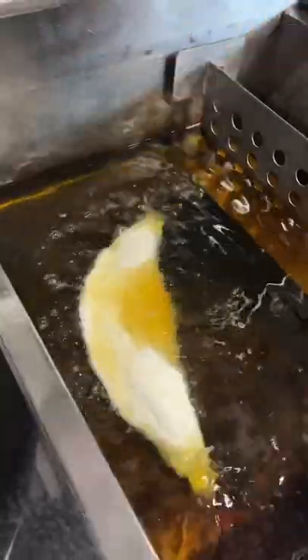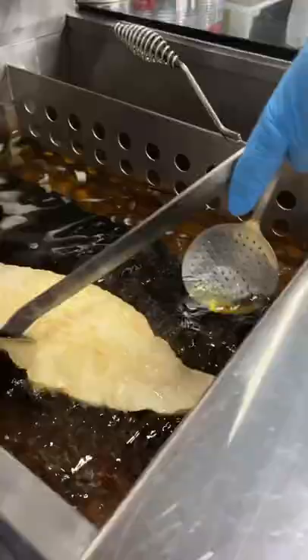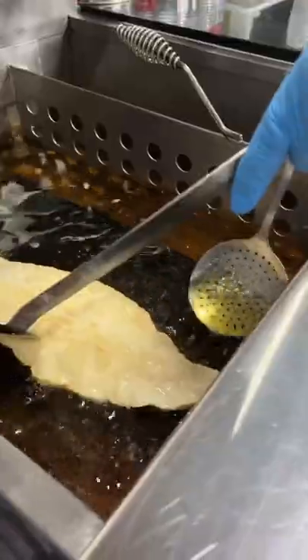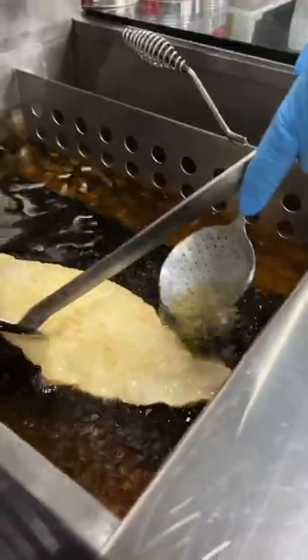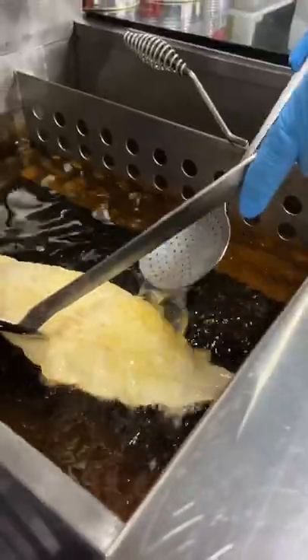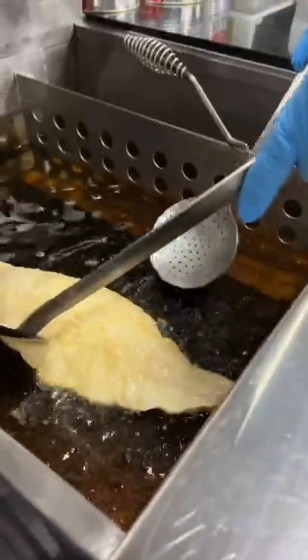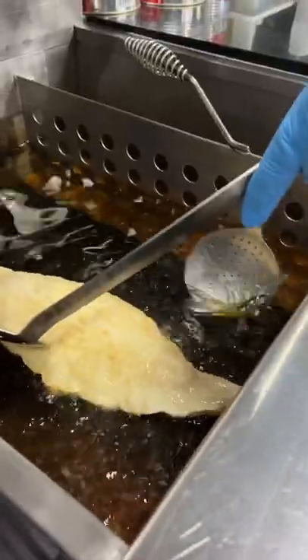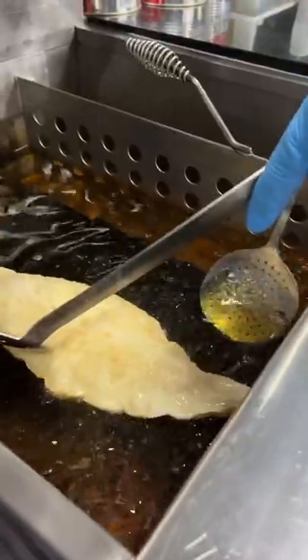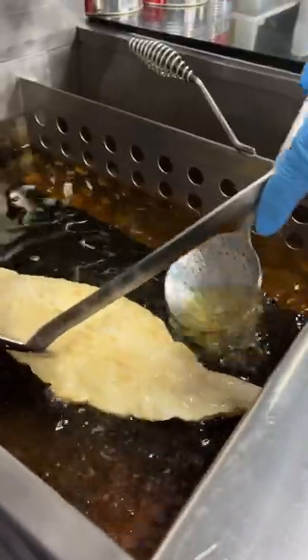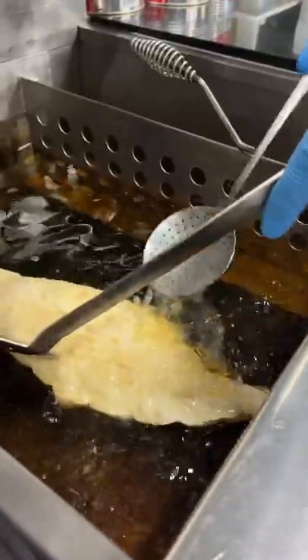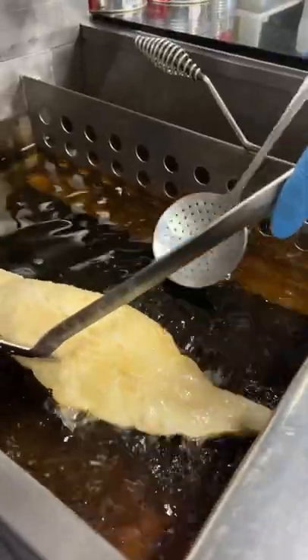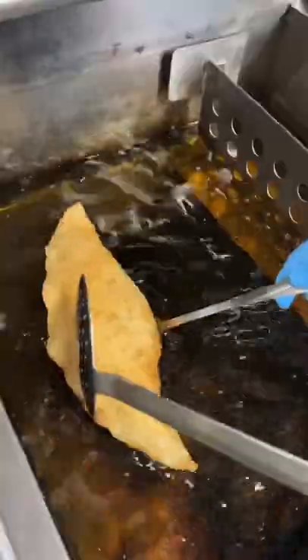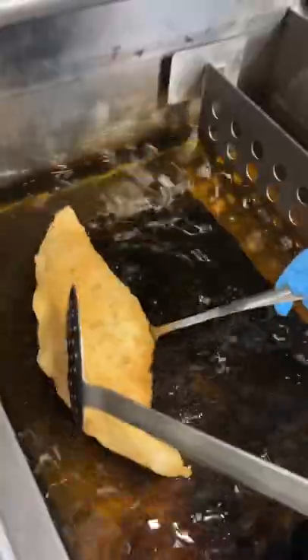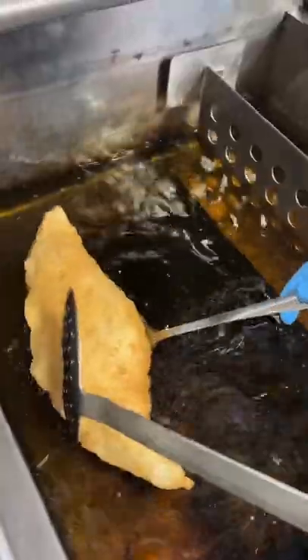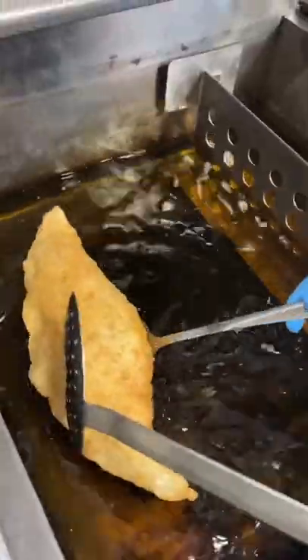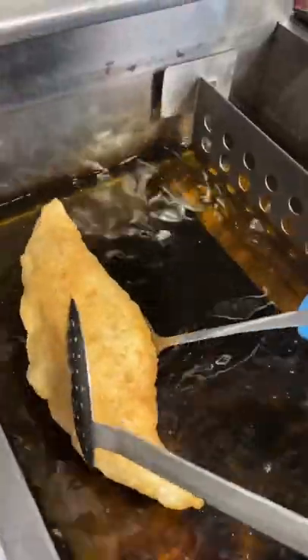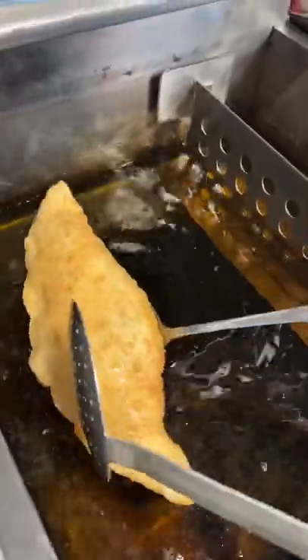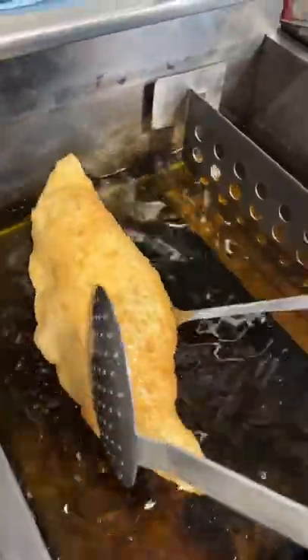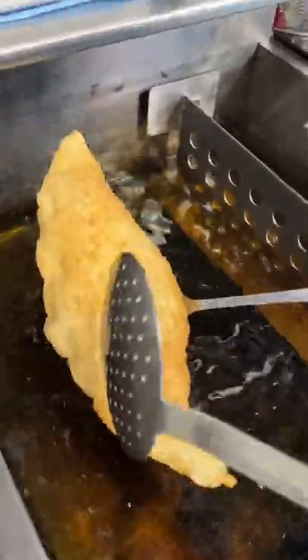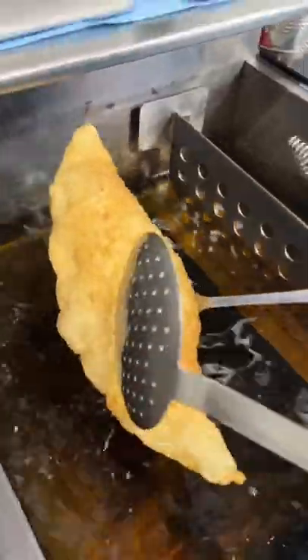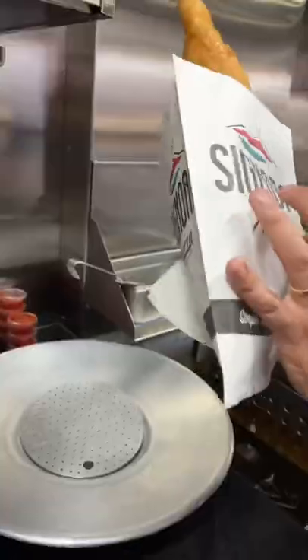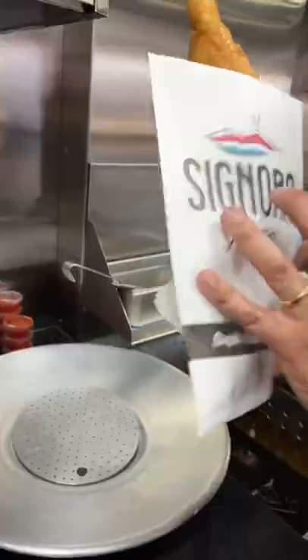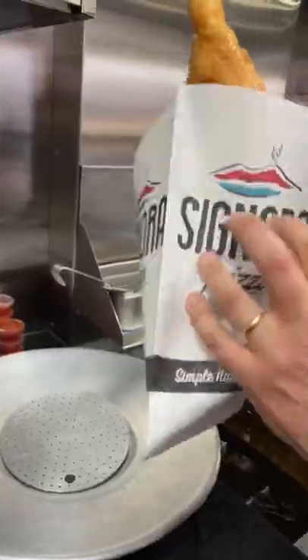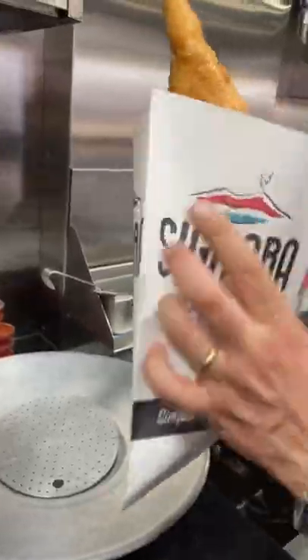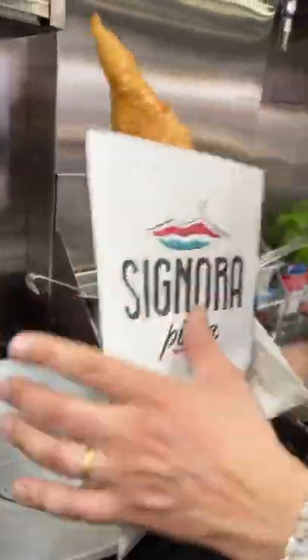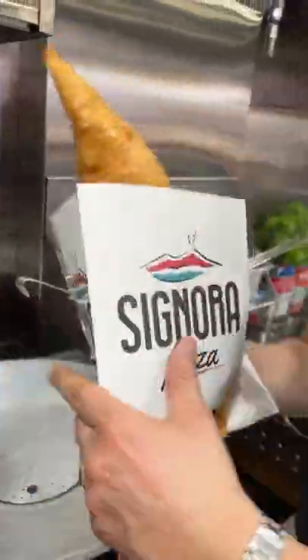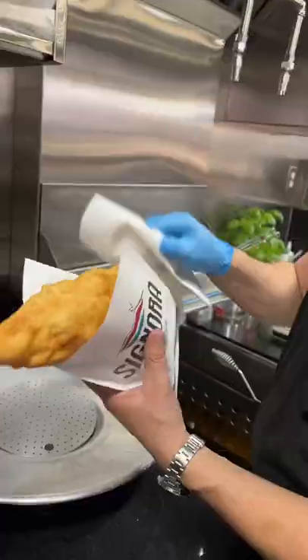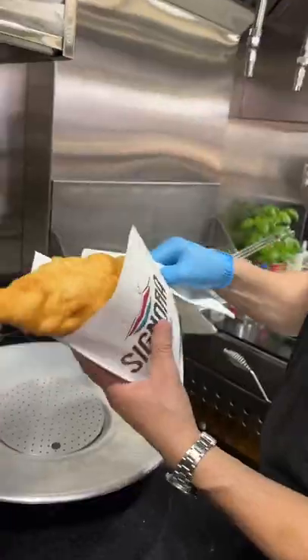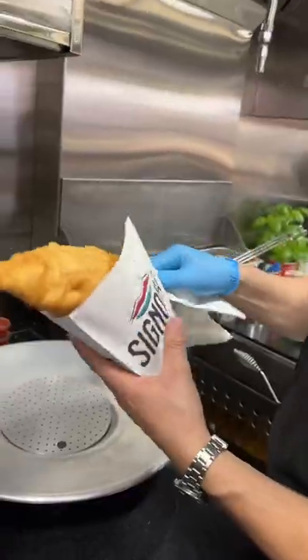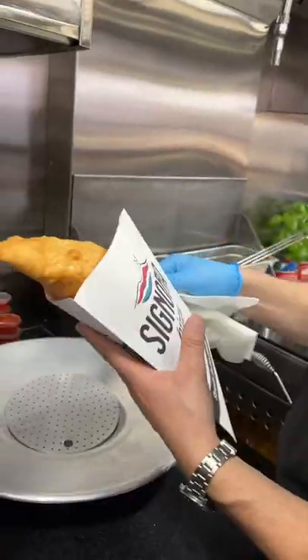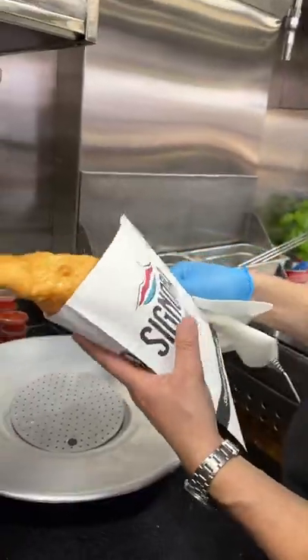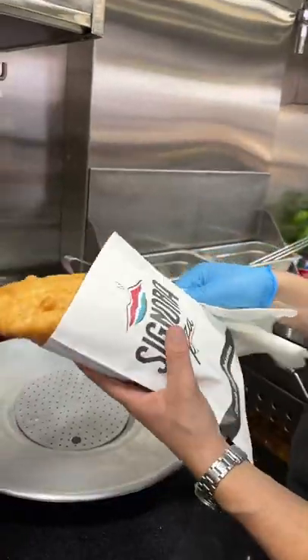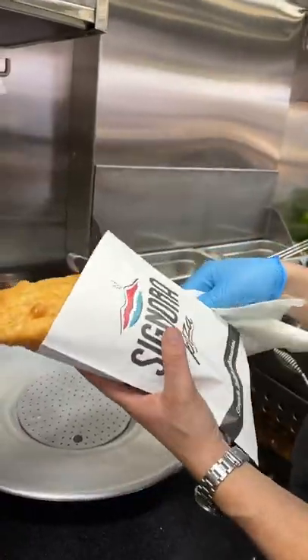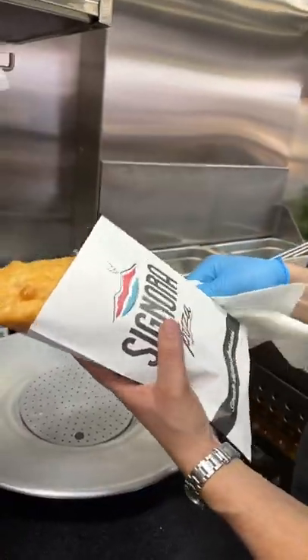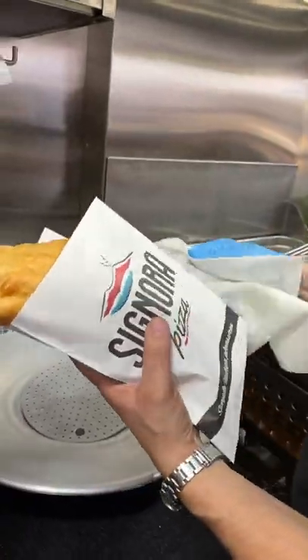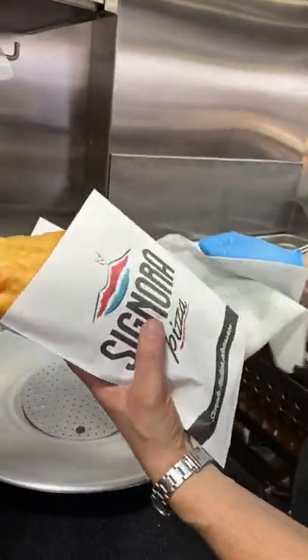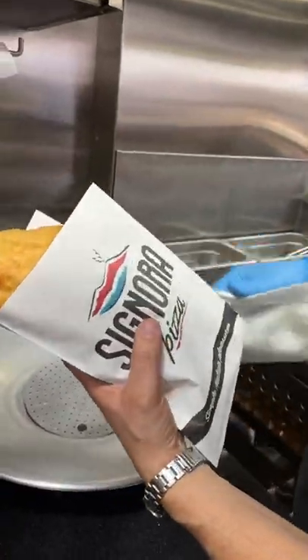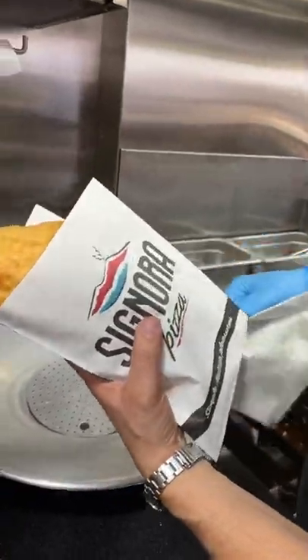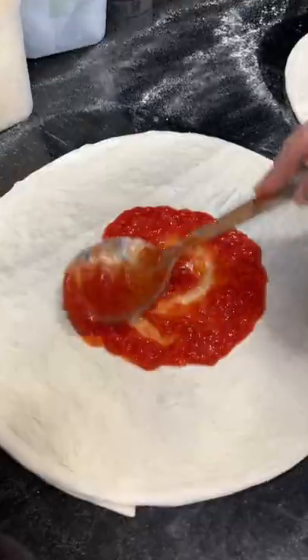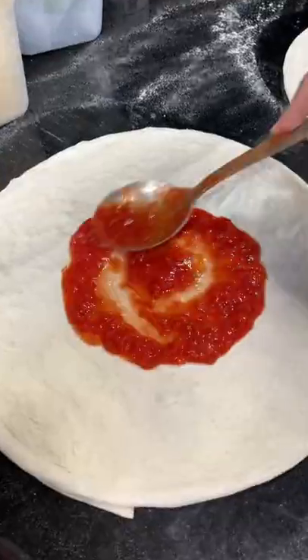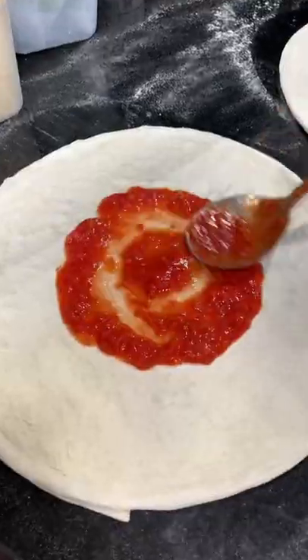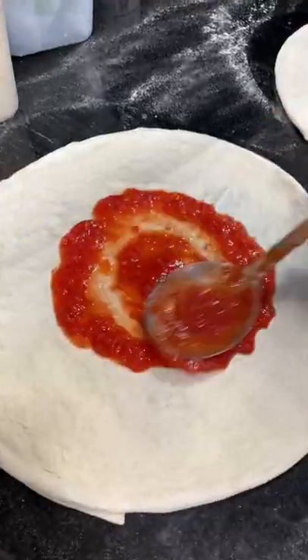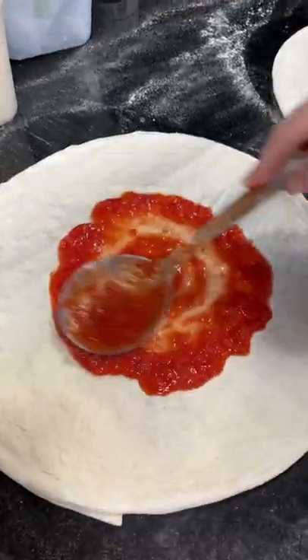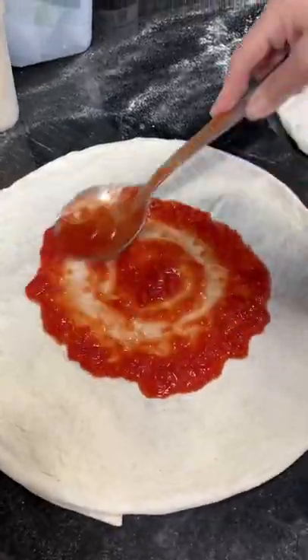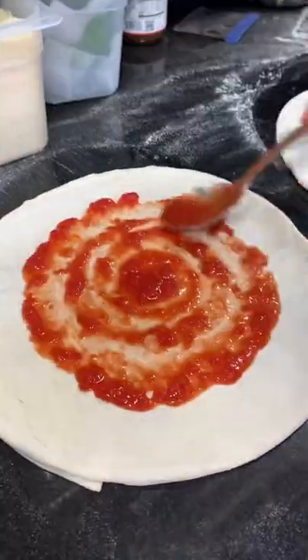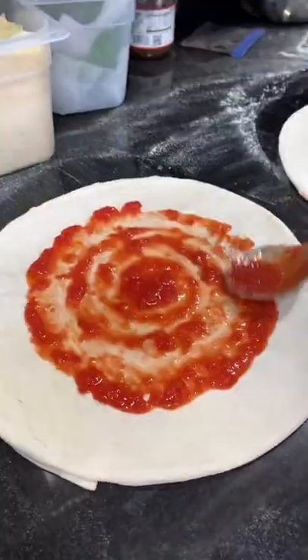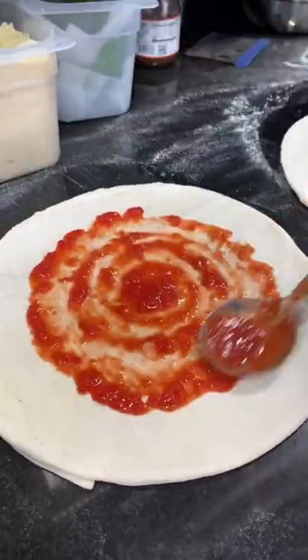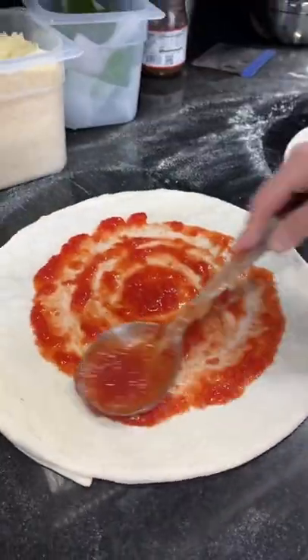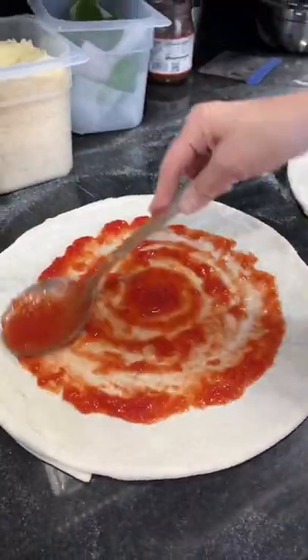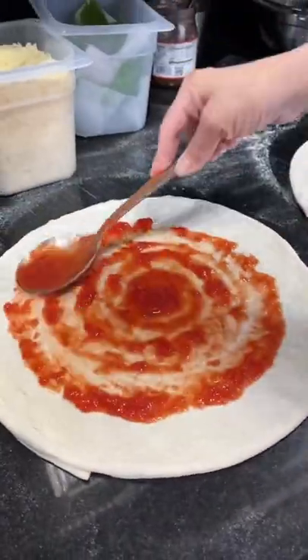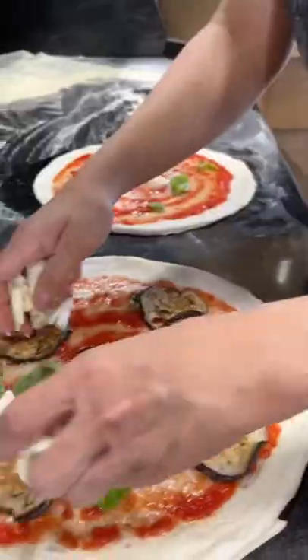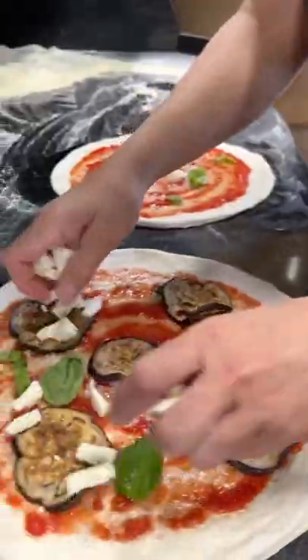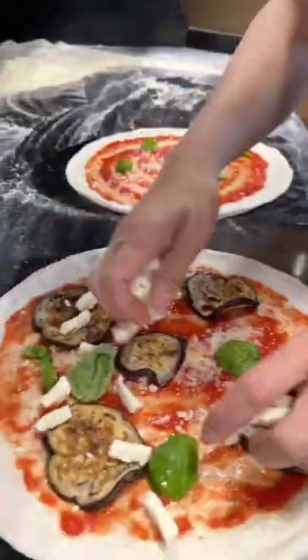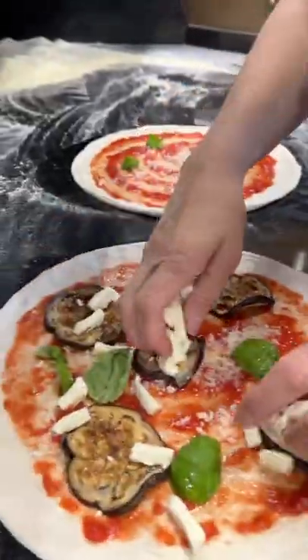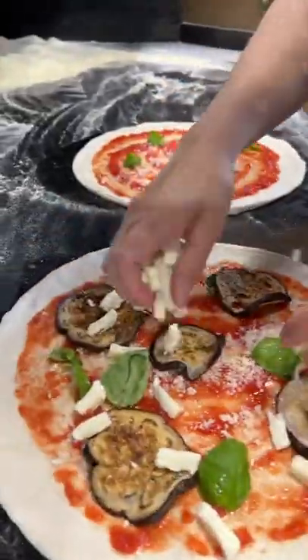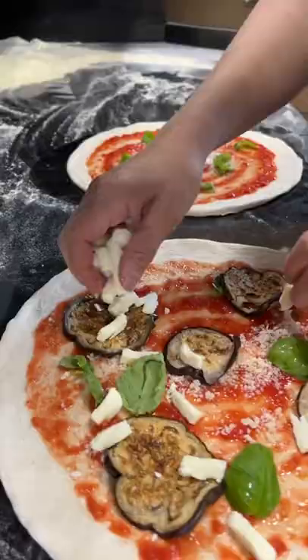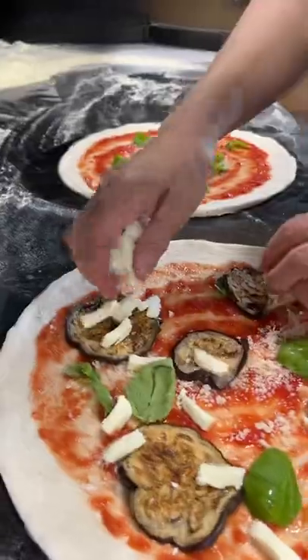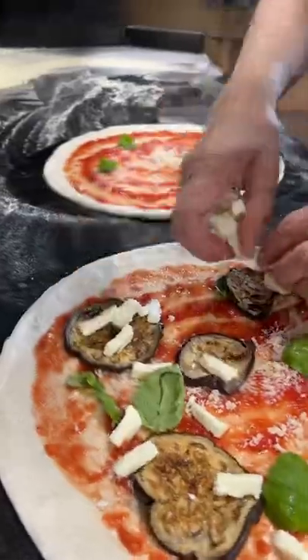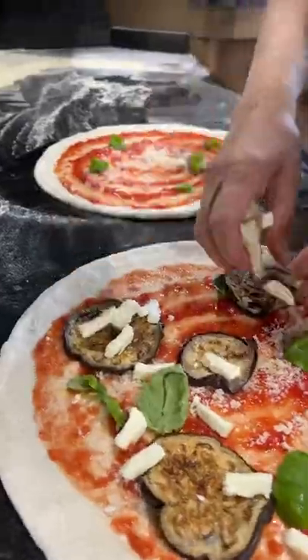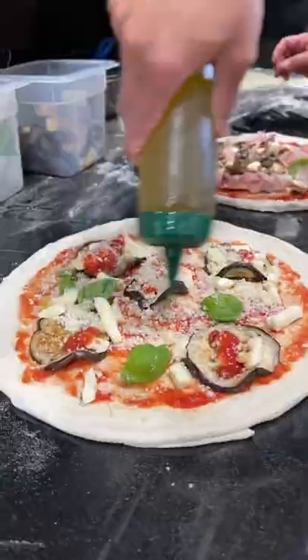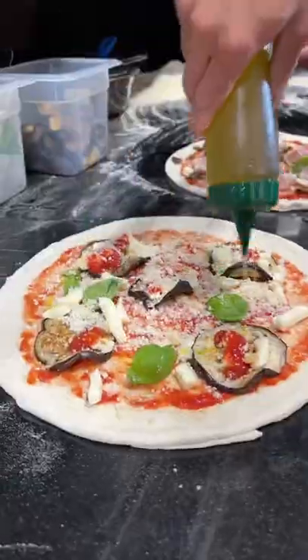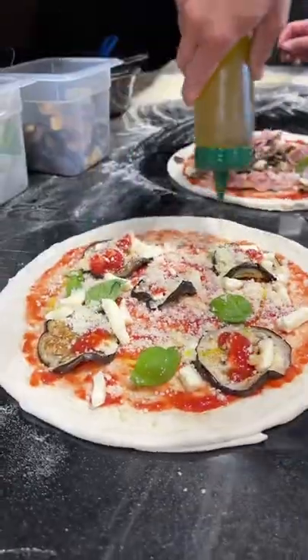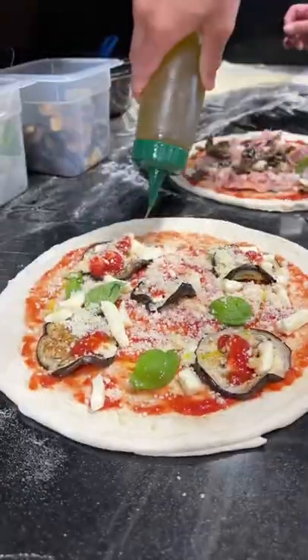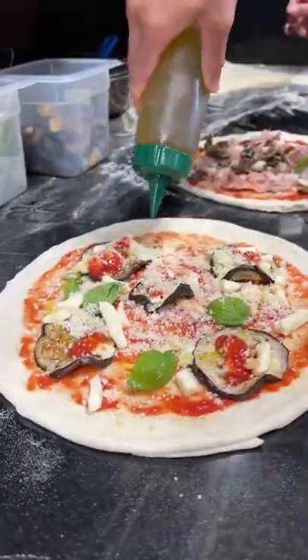What they're making right here in the fryer is actually their deep-fried pizza. And apart from it being so good, it's pretty cool how they put it in this little bag so you can just walk around and eat it.